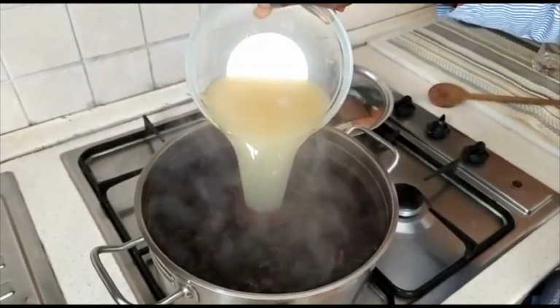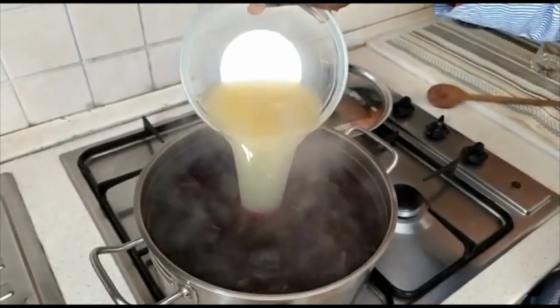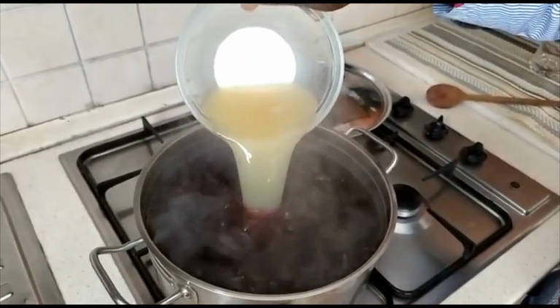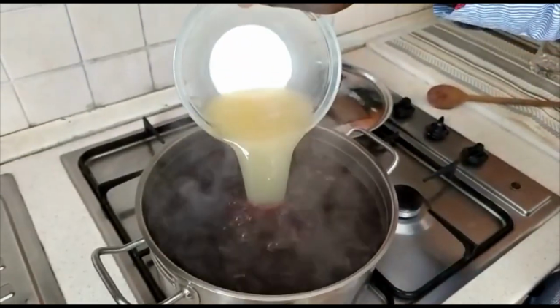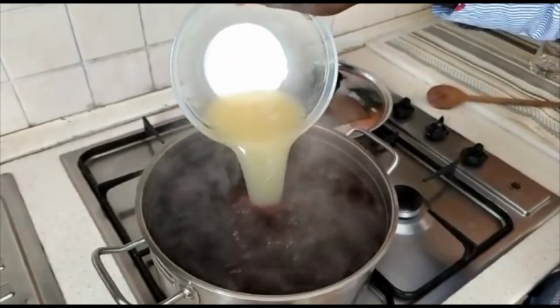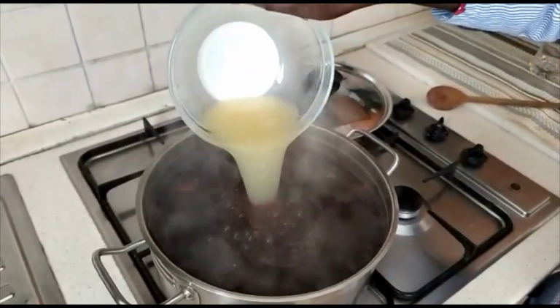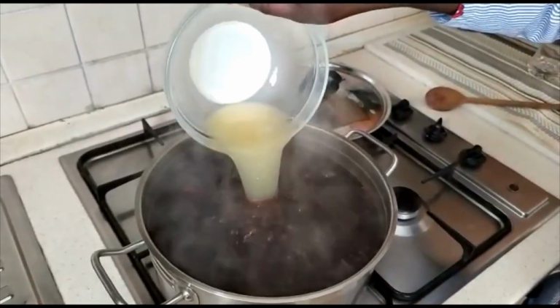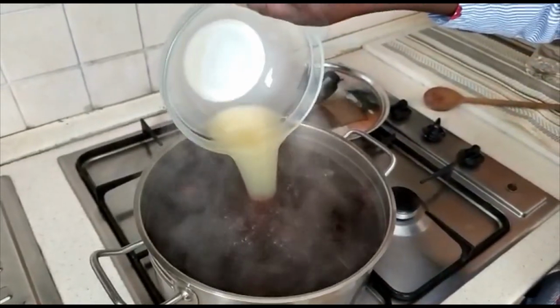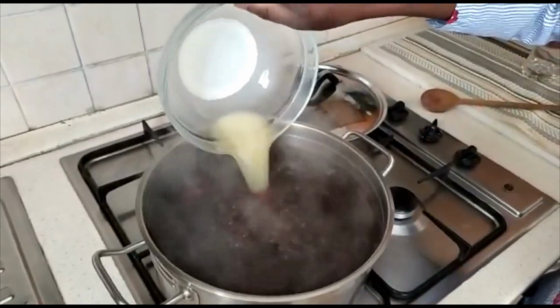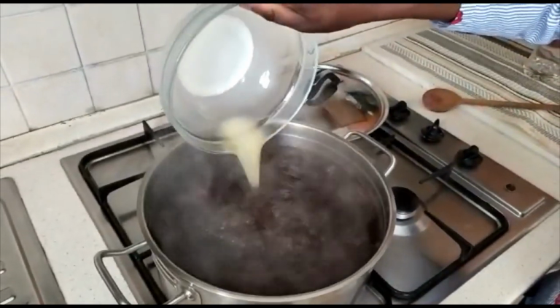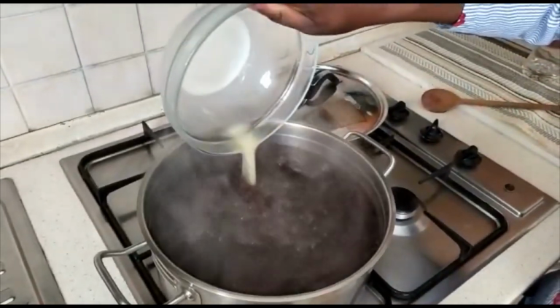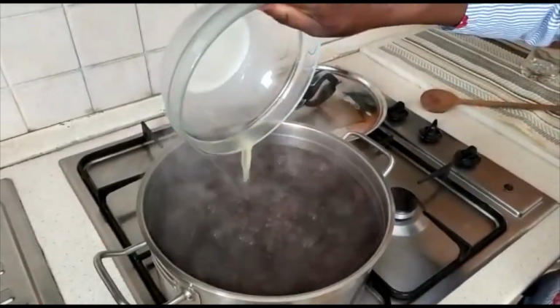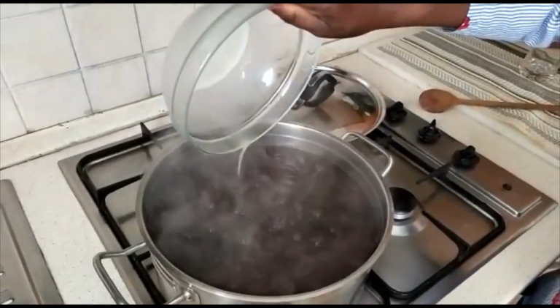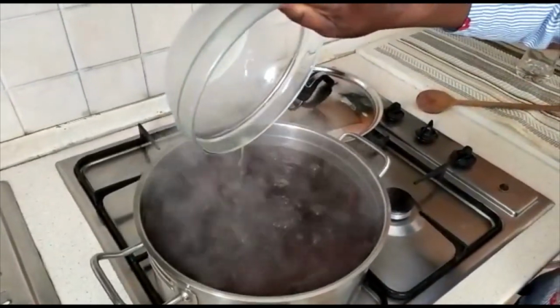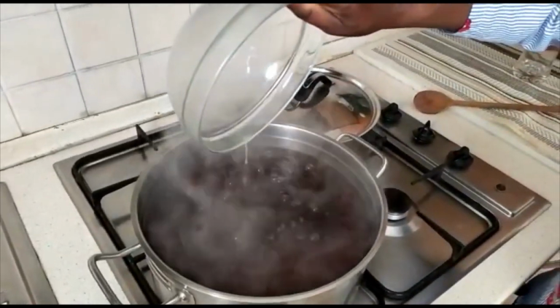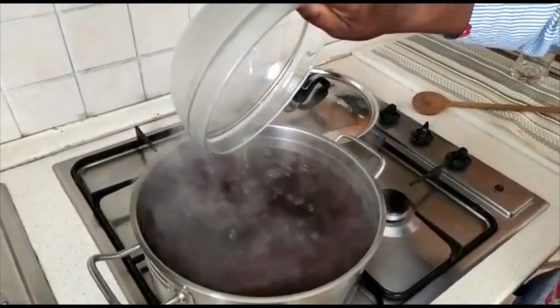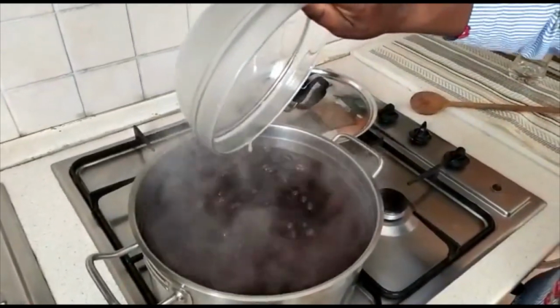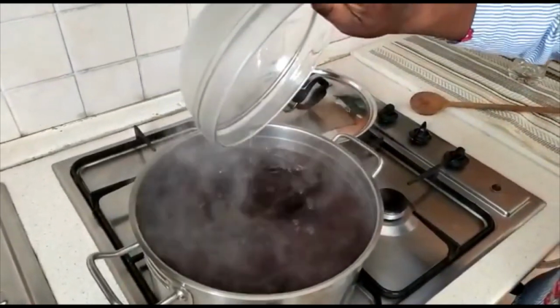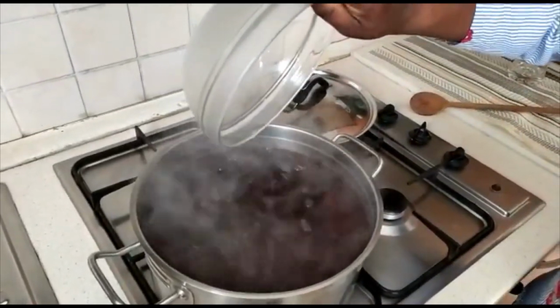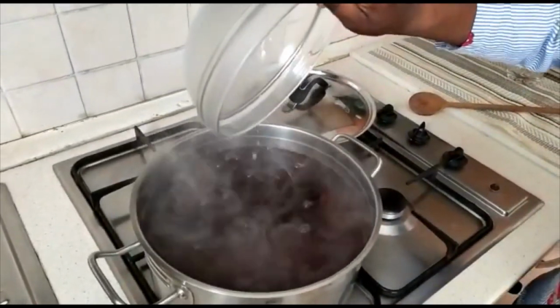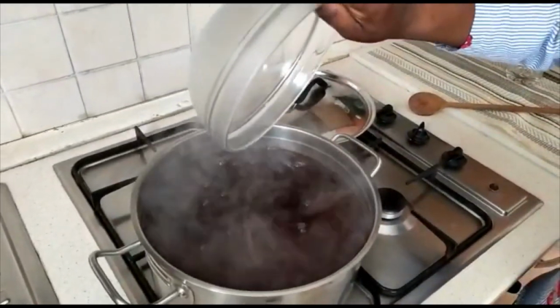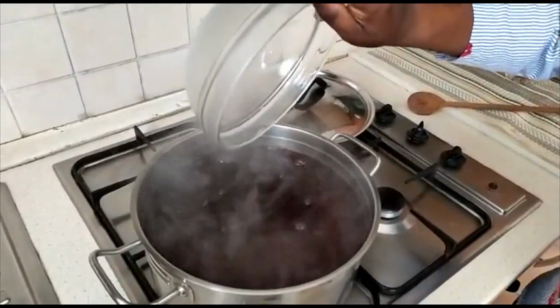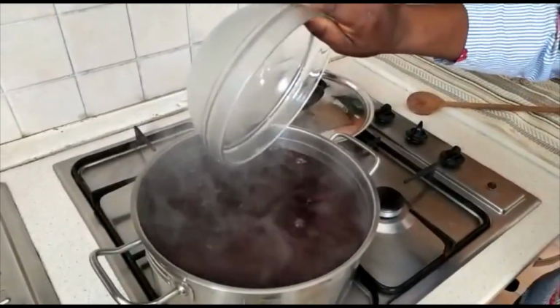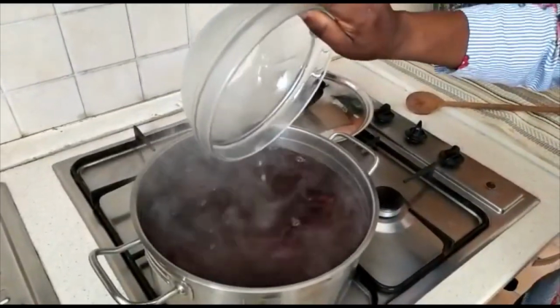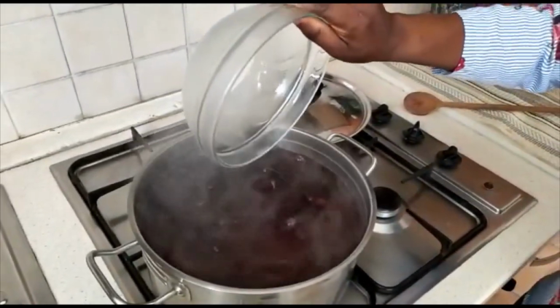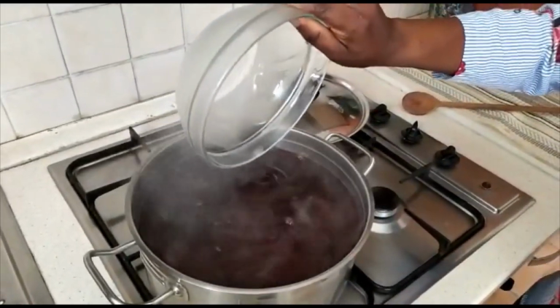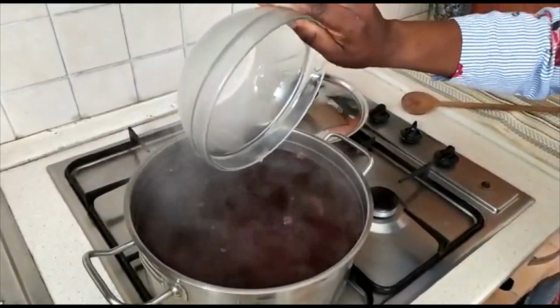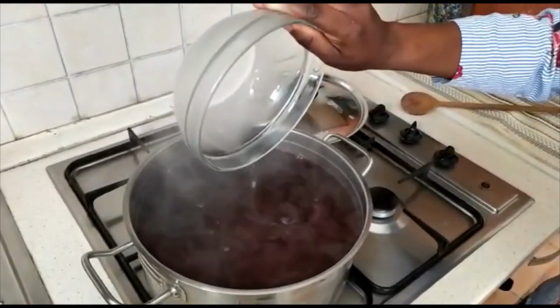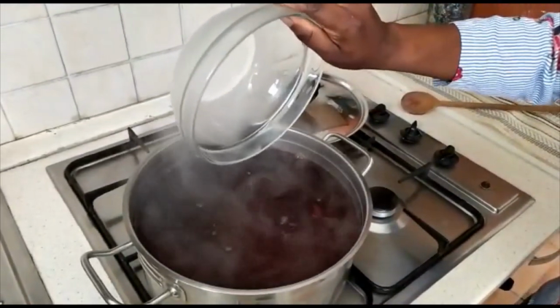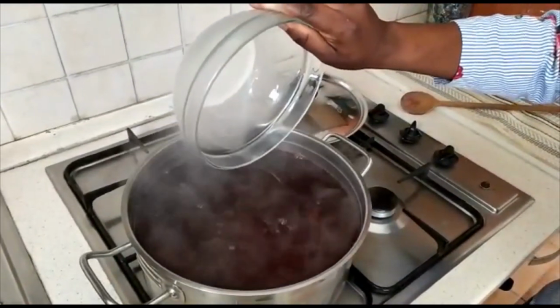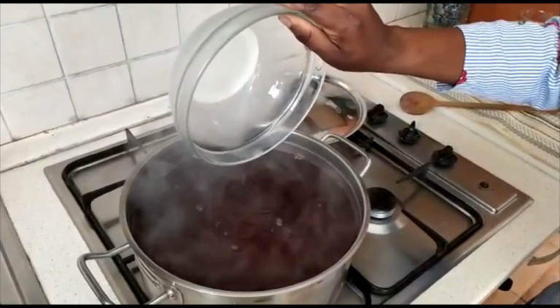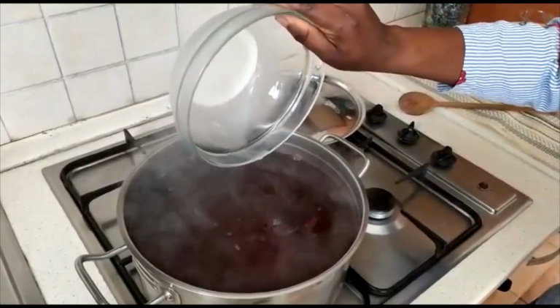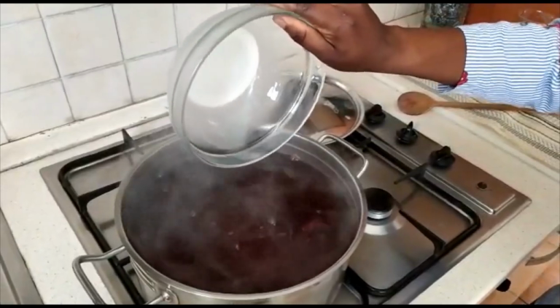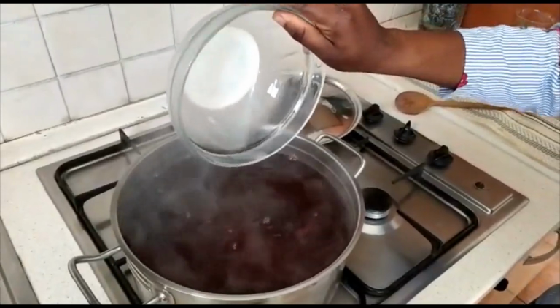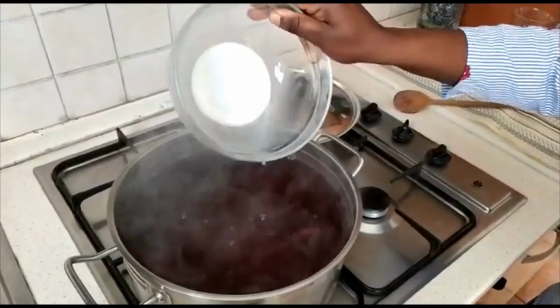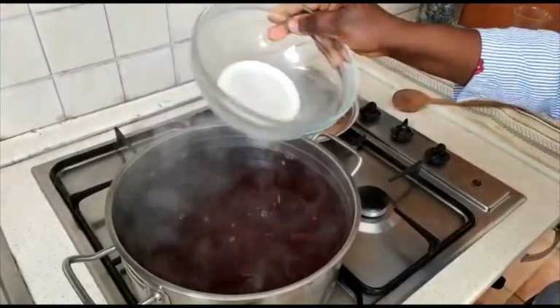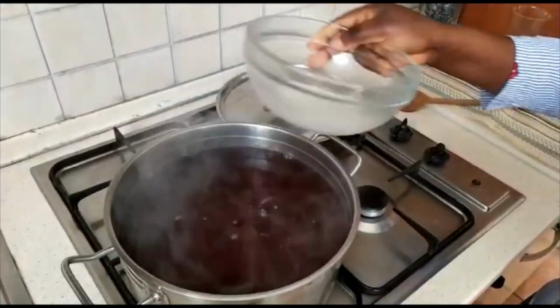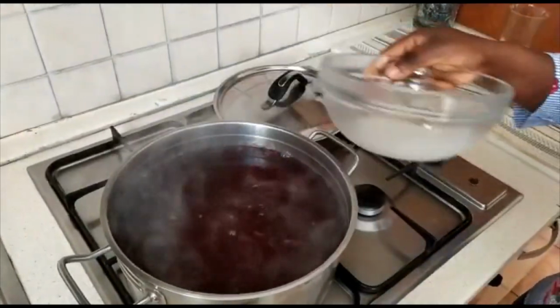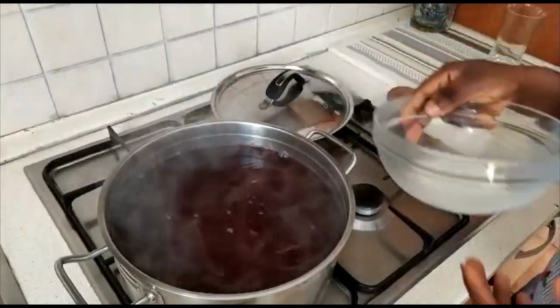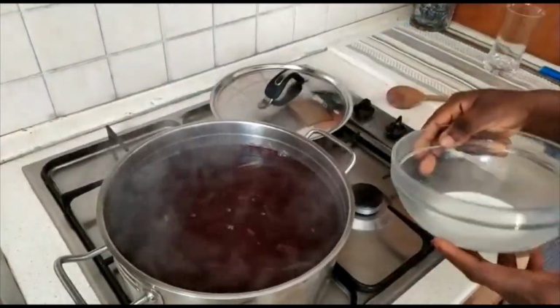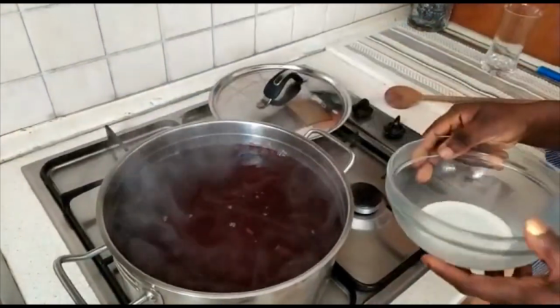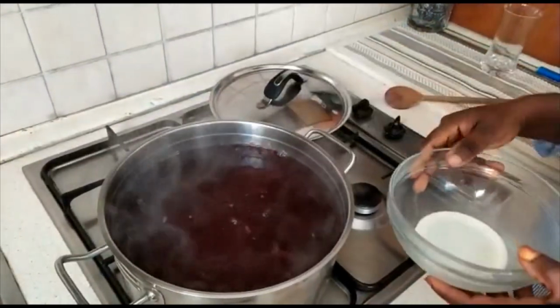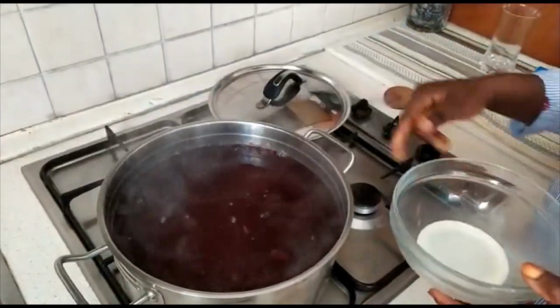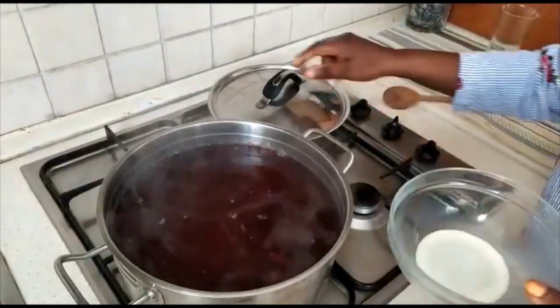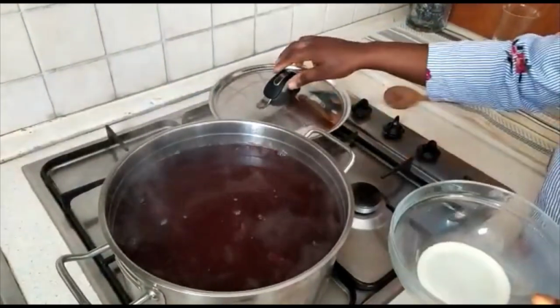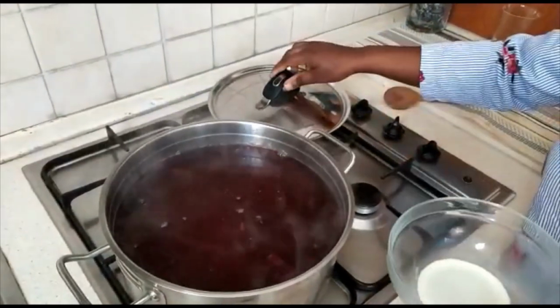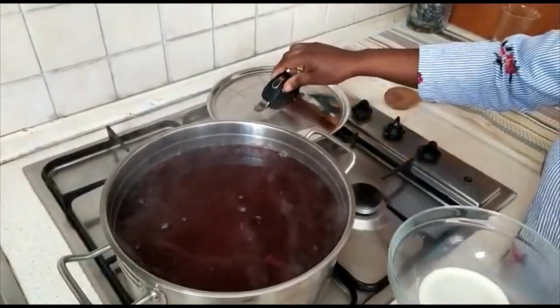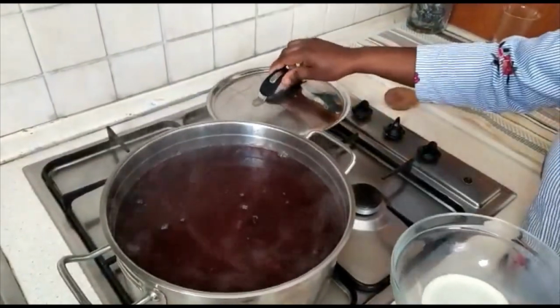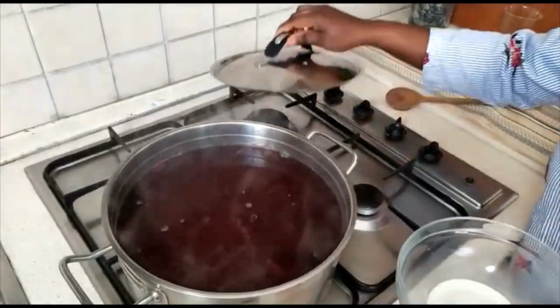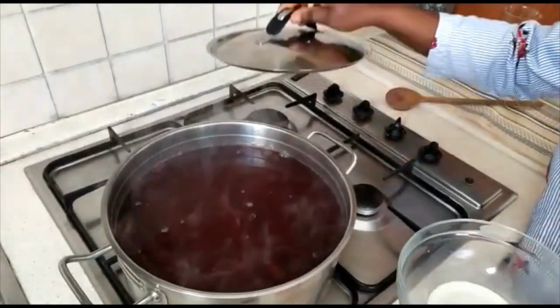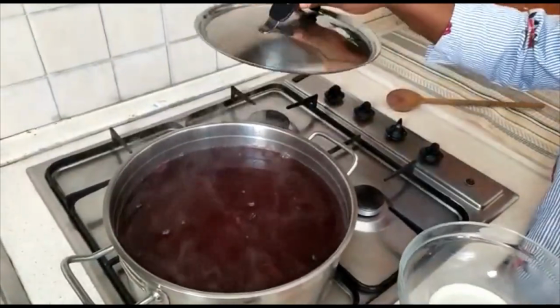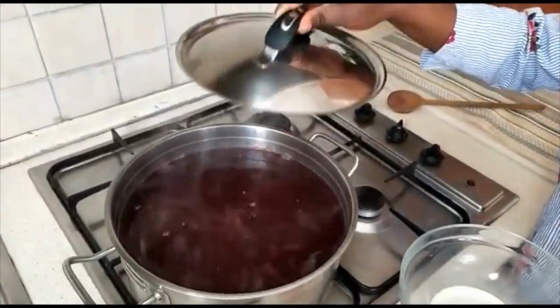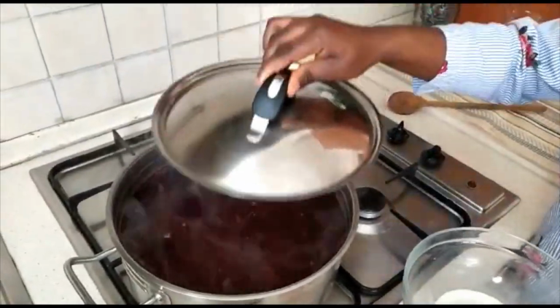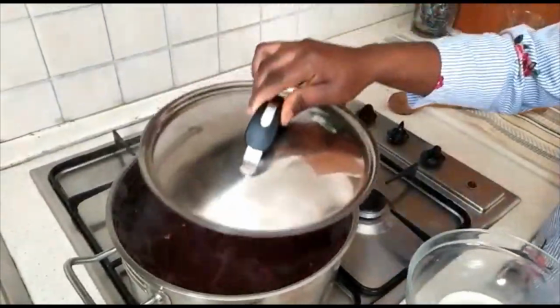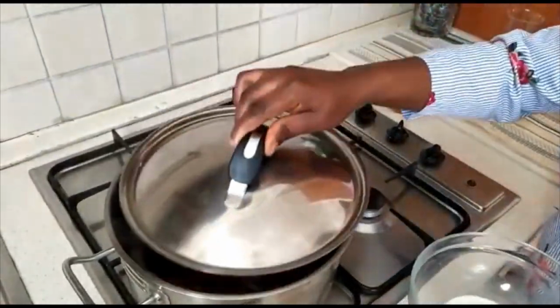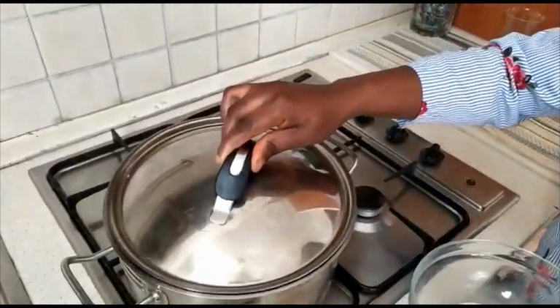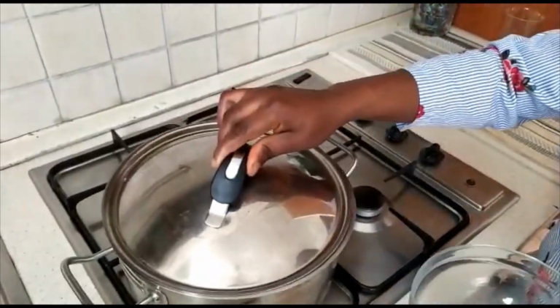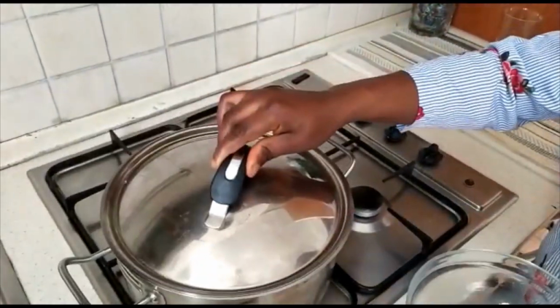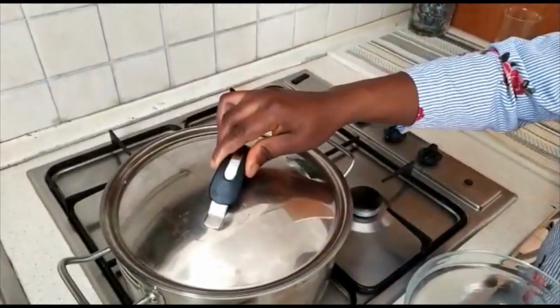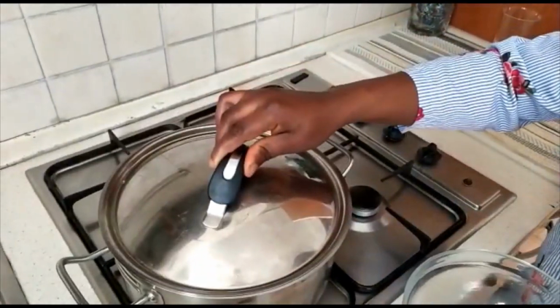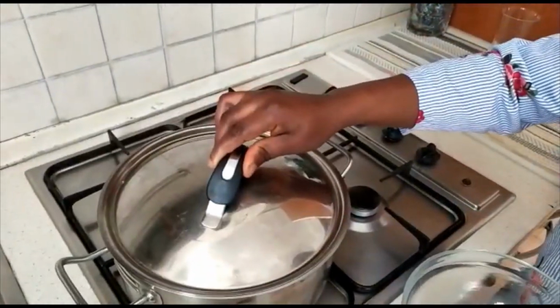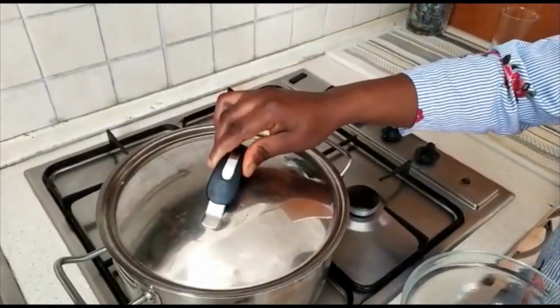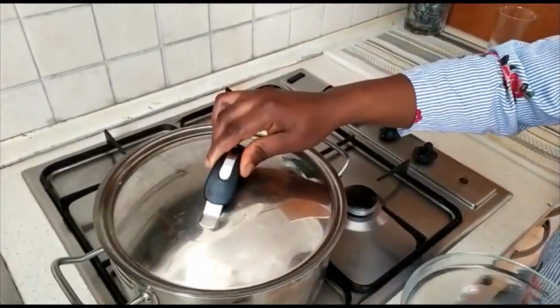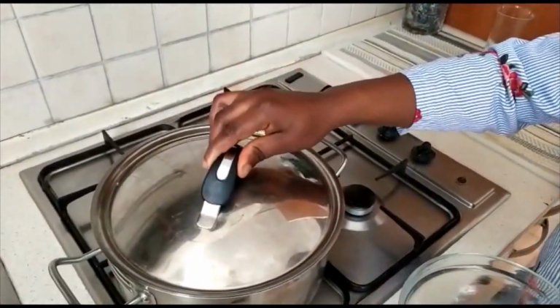We put everything into it, then we leave it to boil for another five minutes.